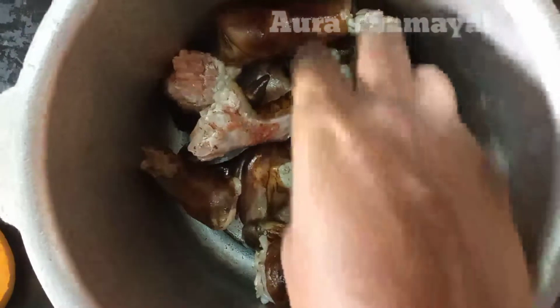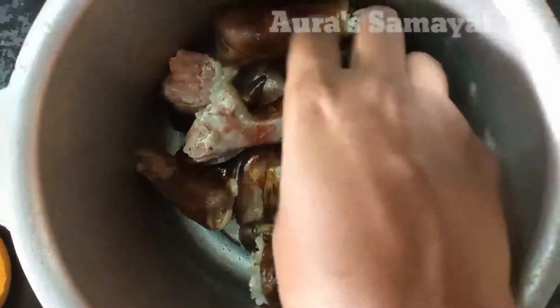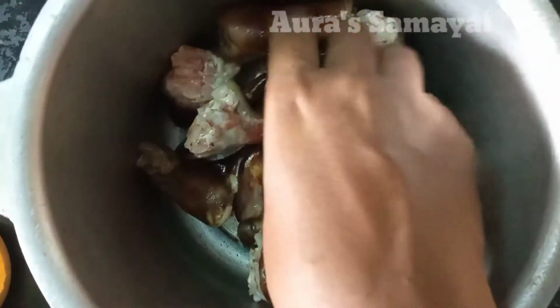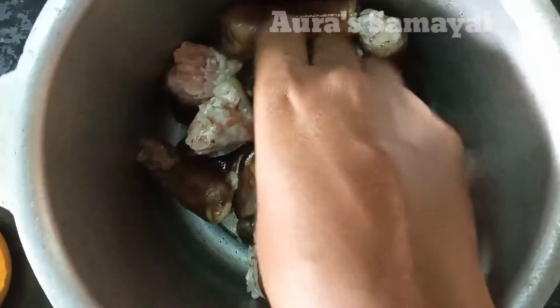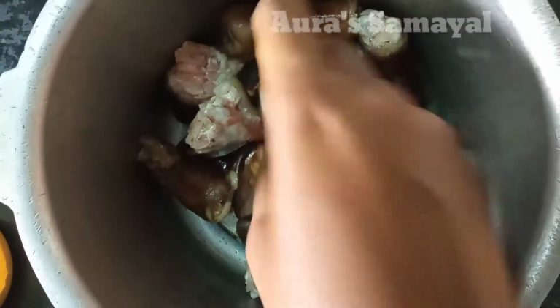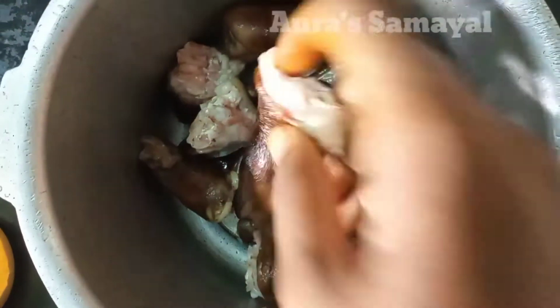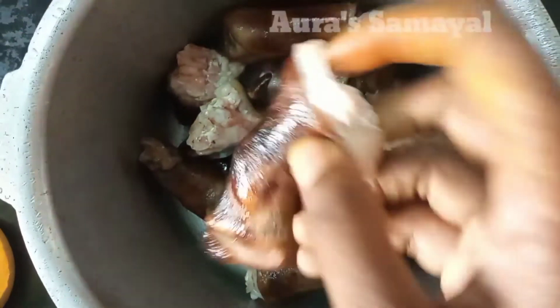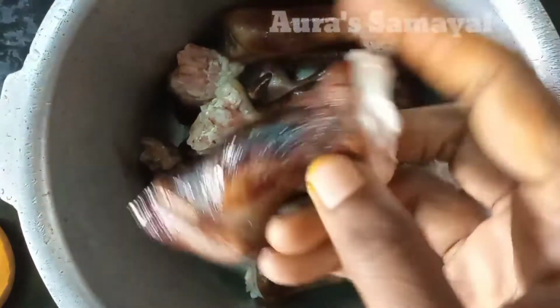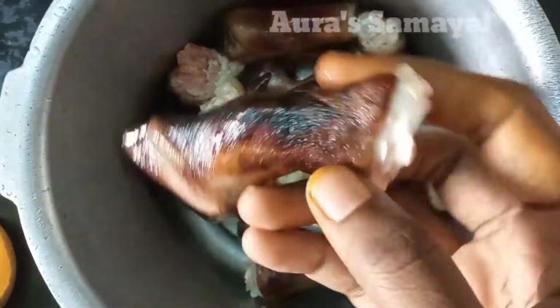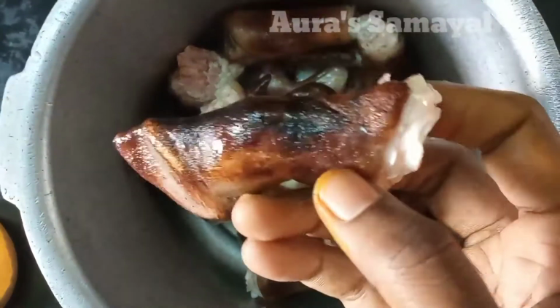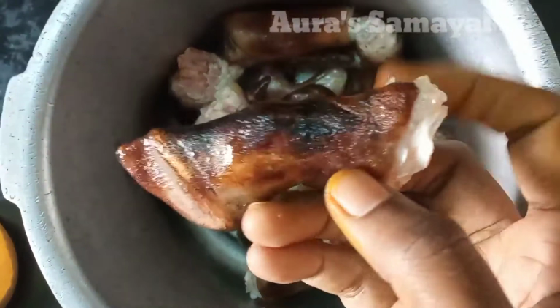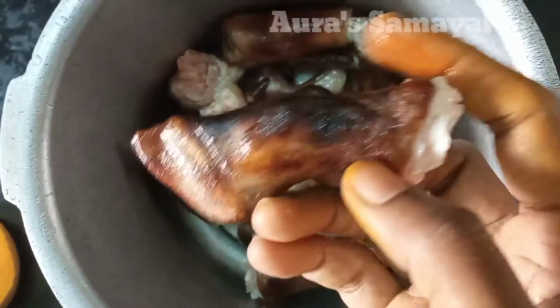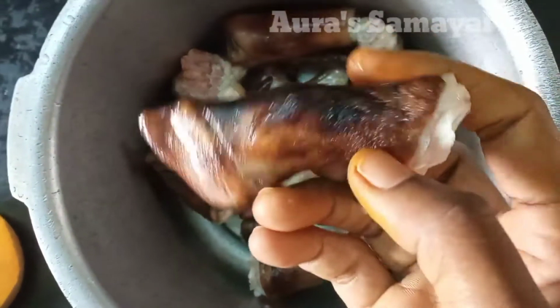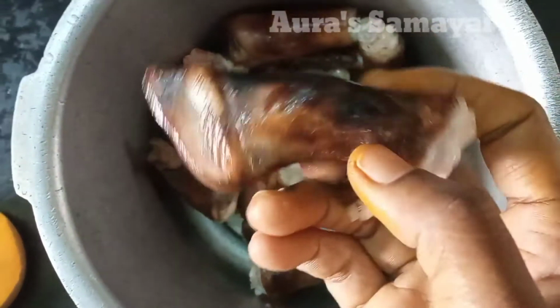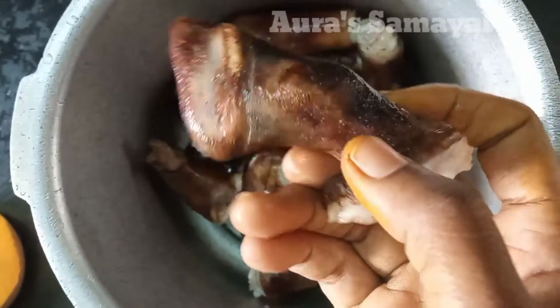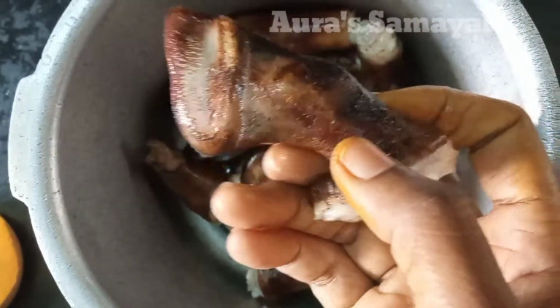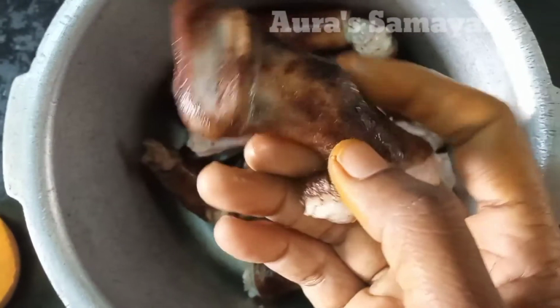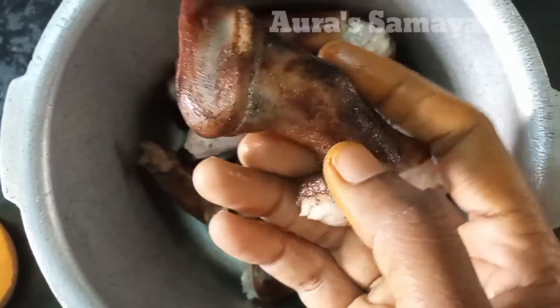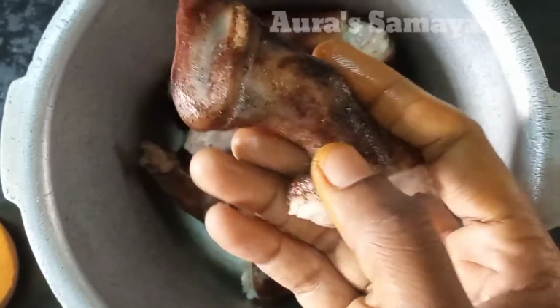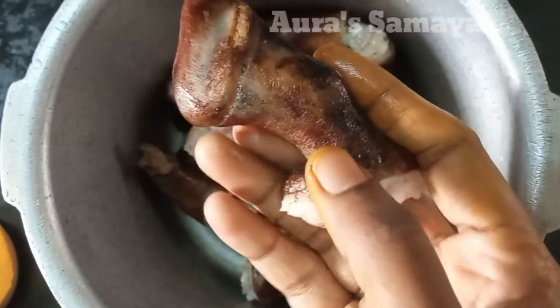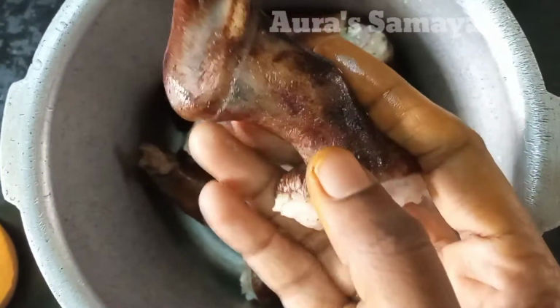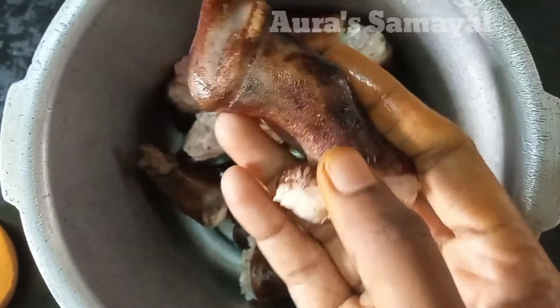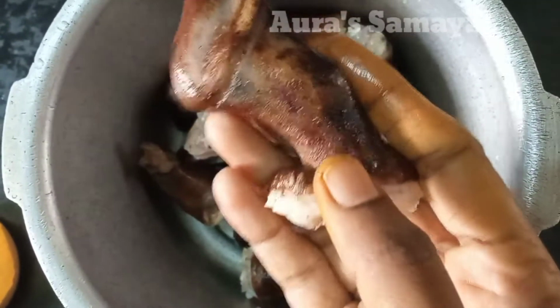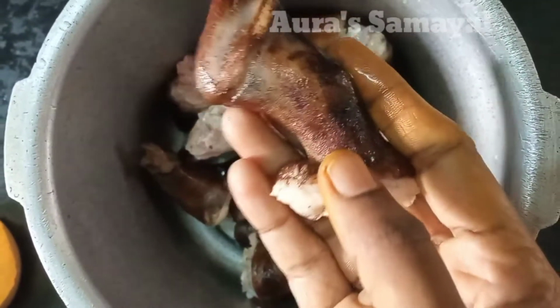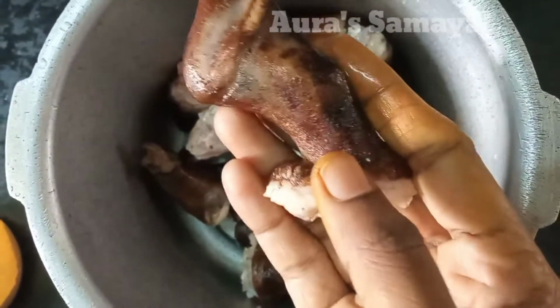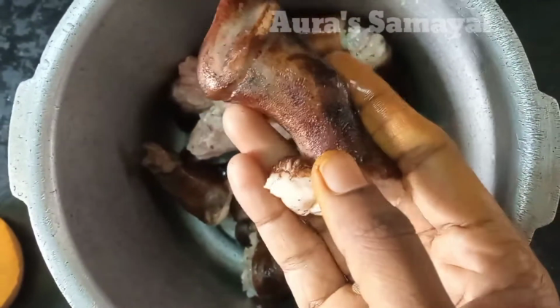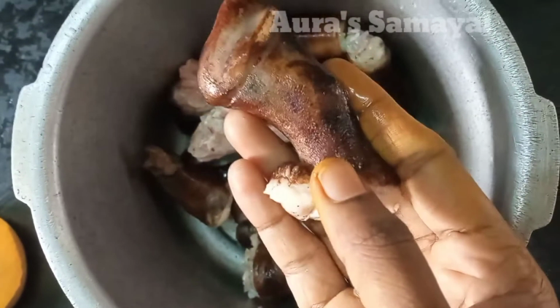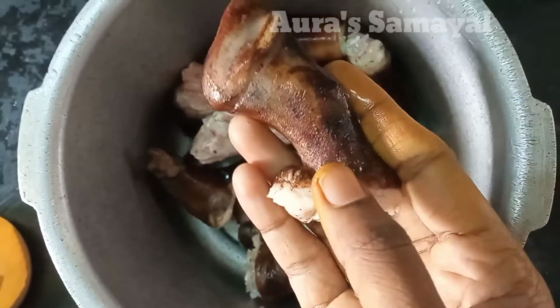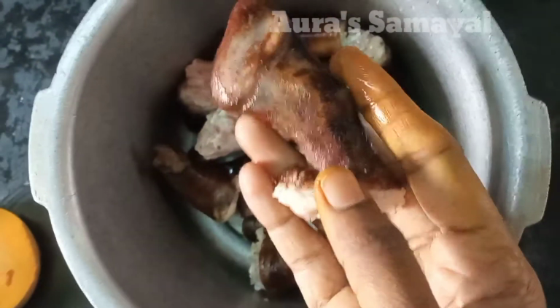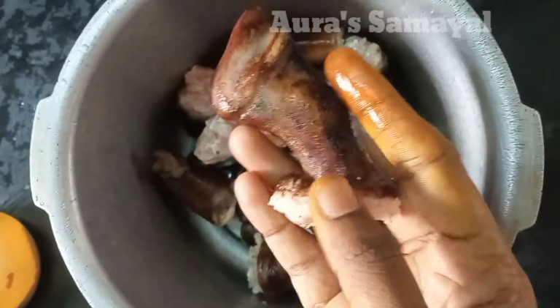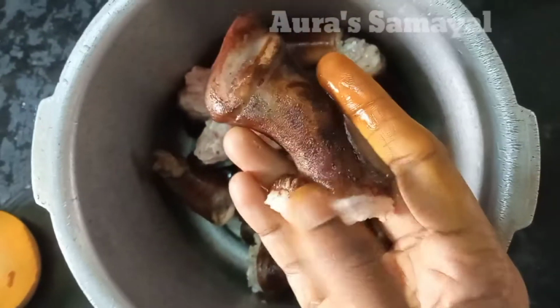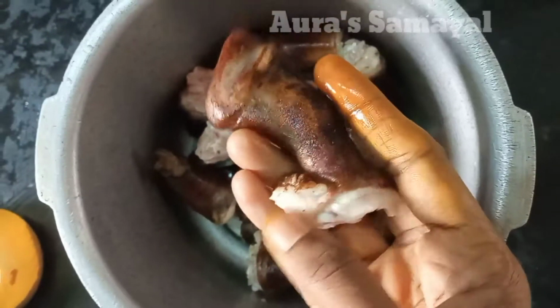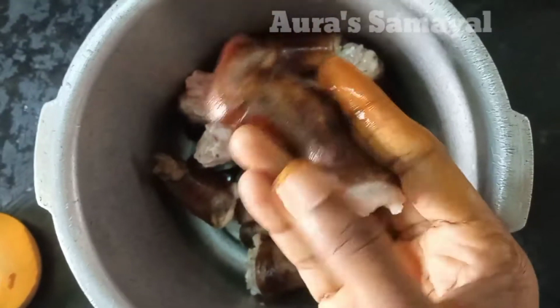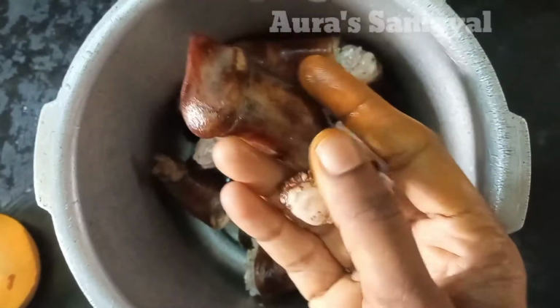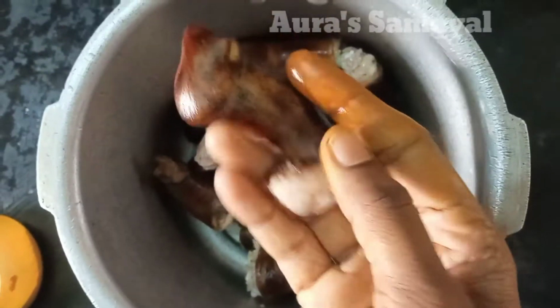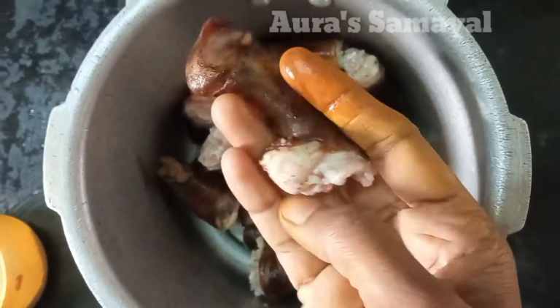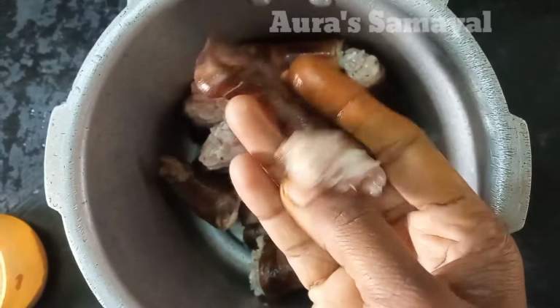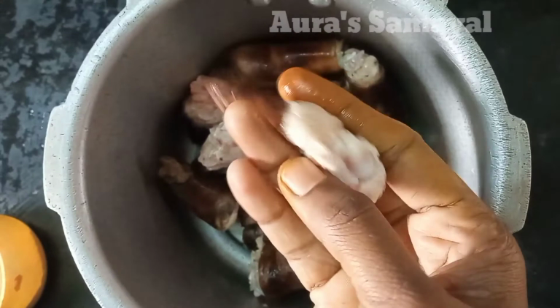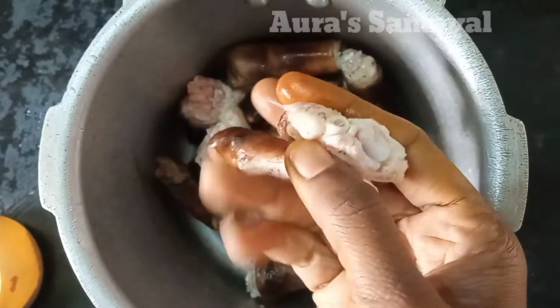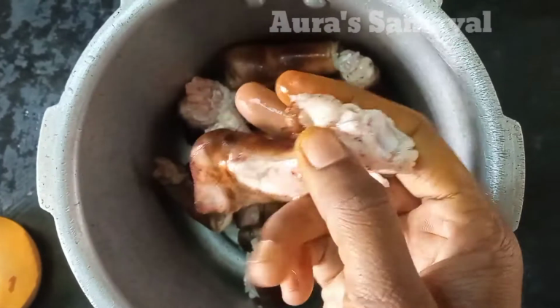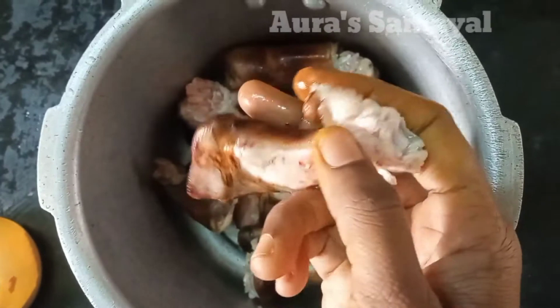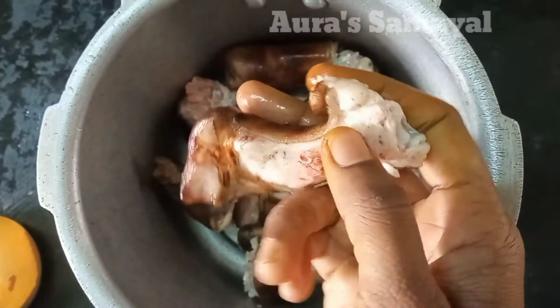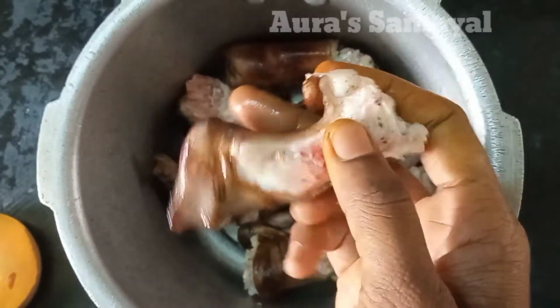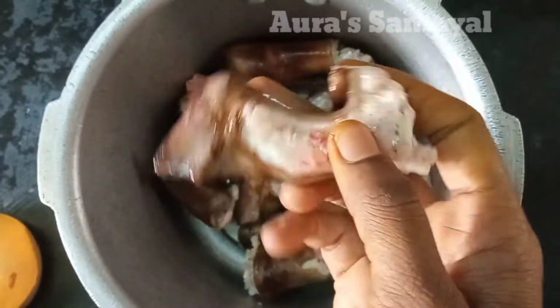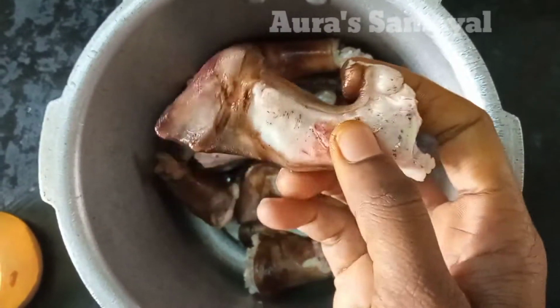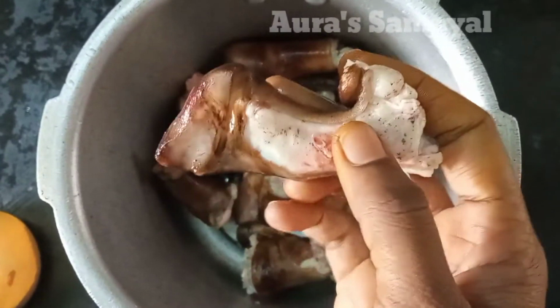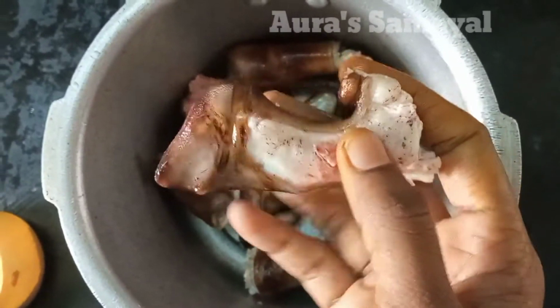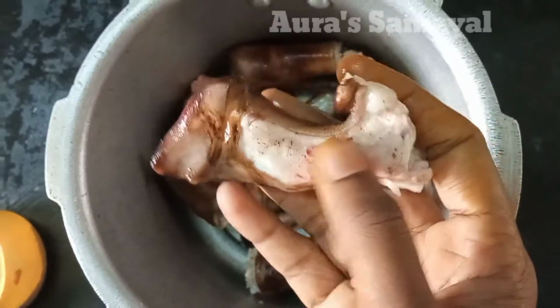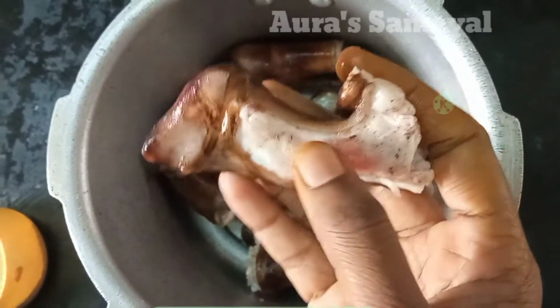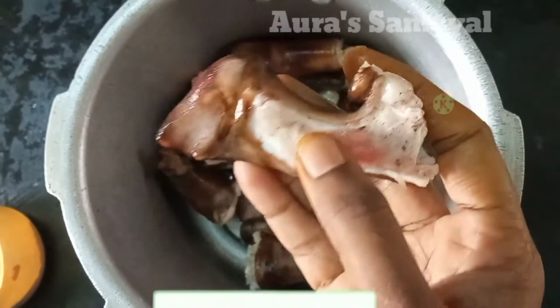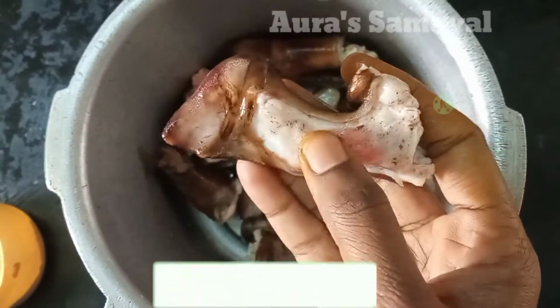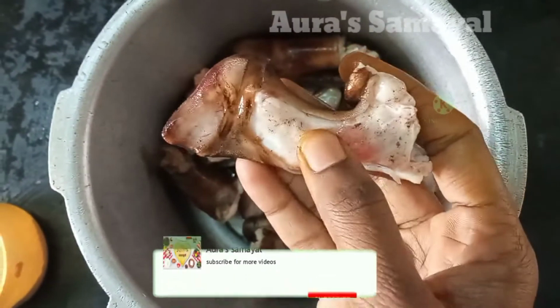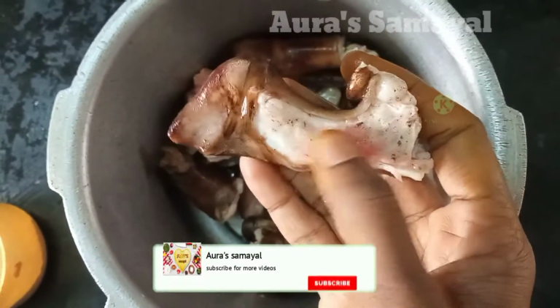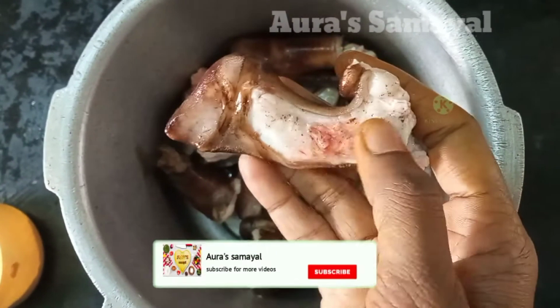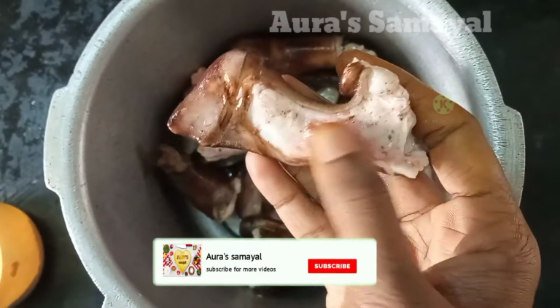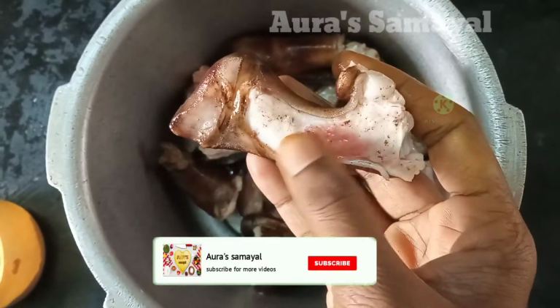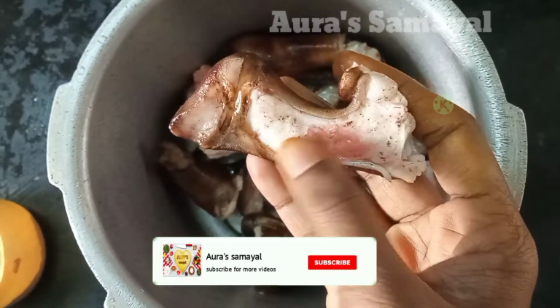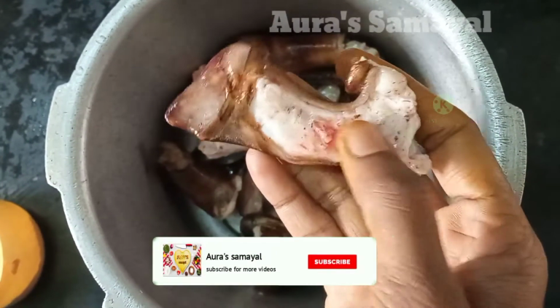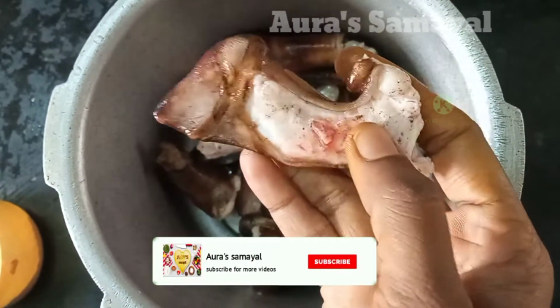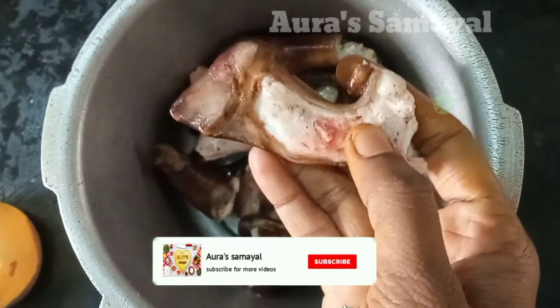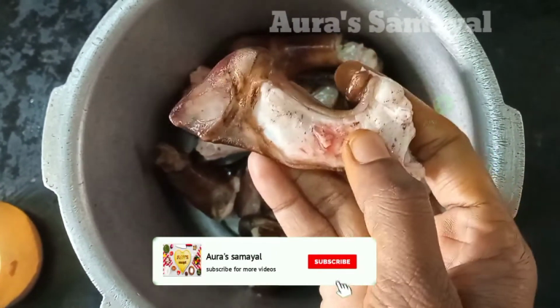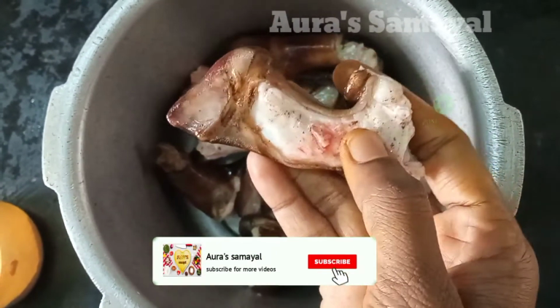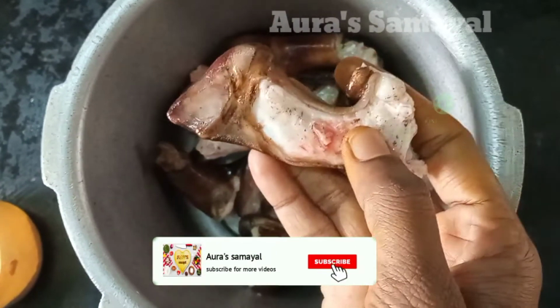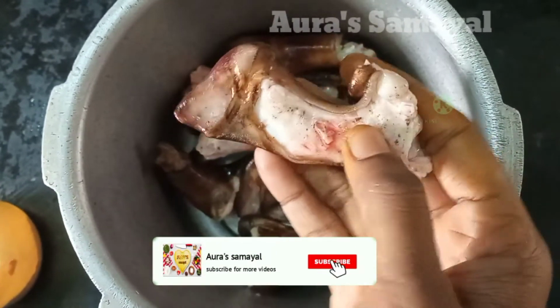Now I am going to wash it after this. I am going to wash it.